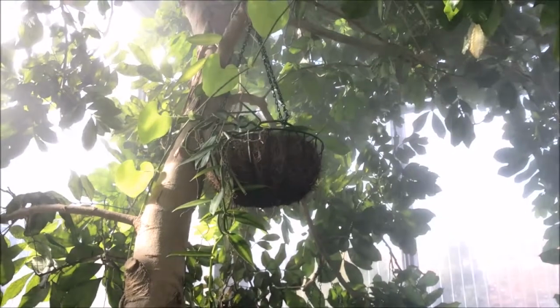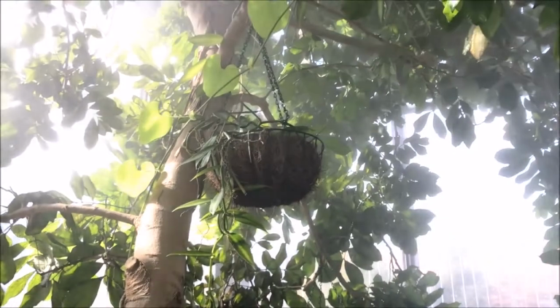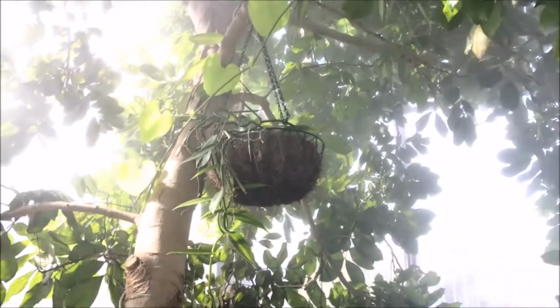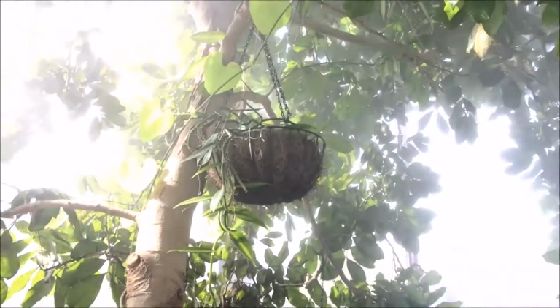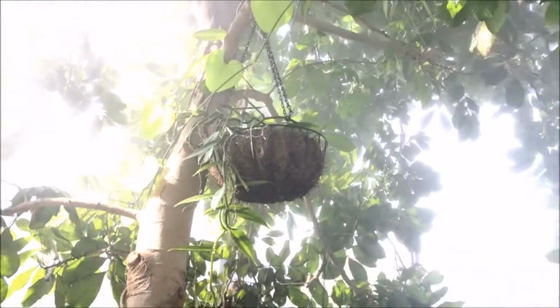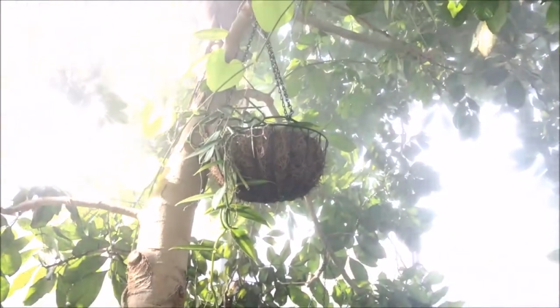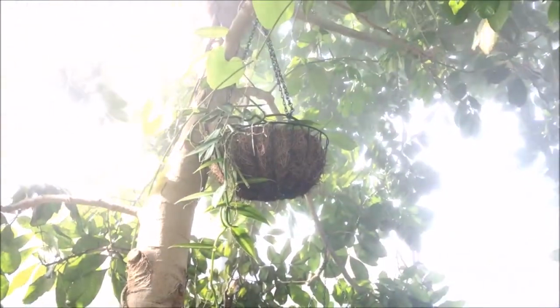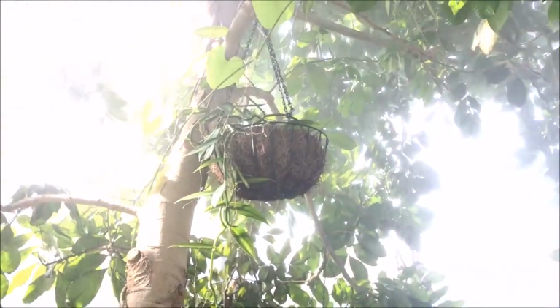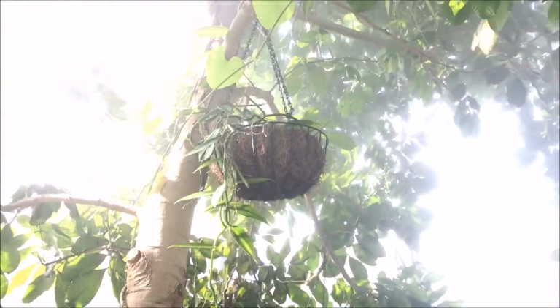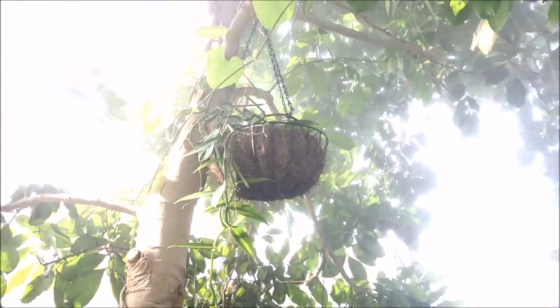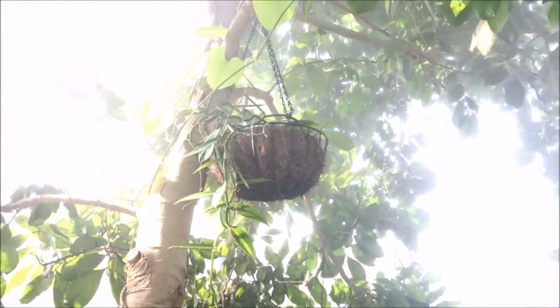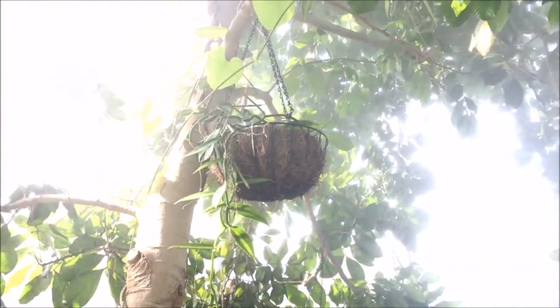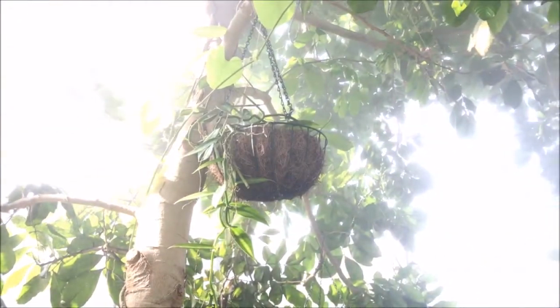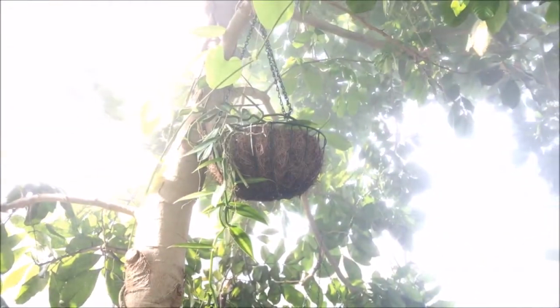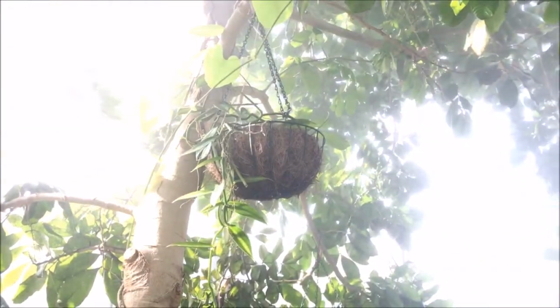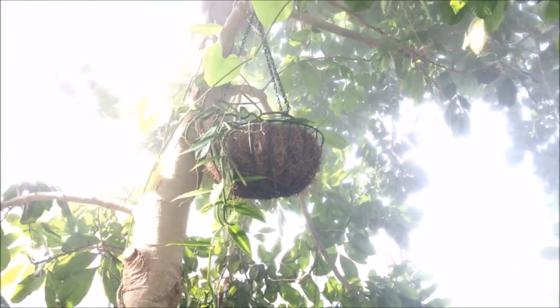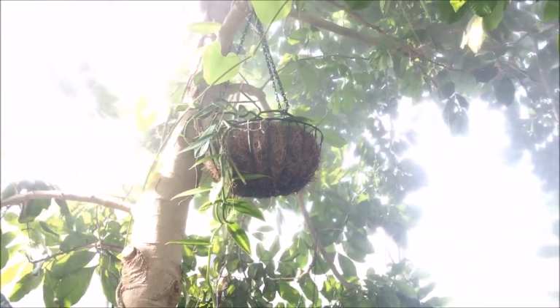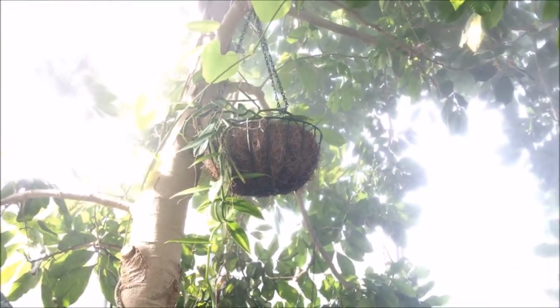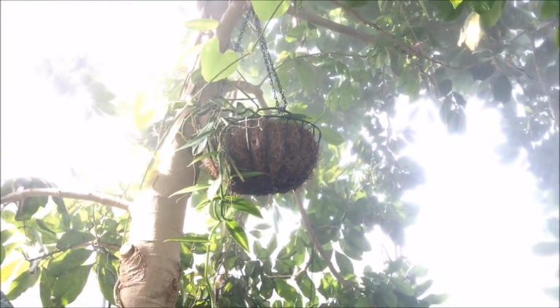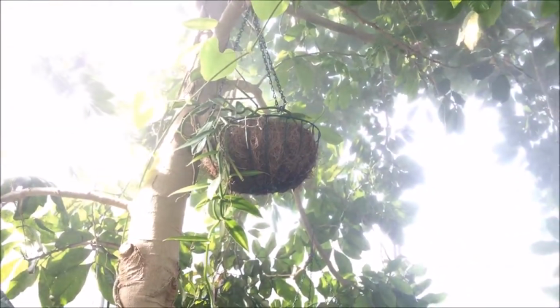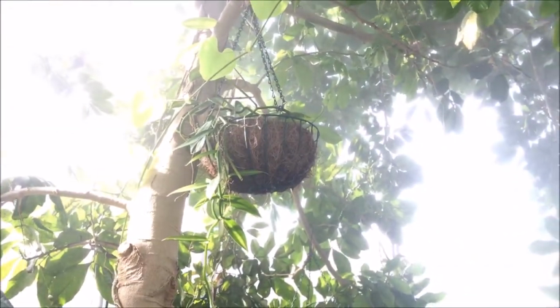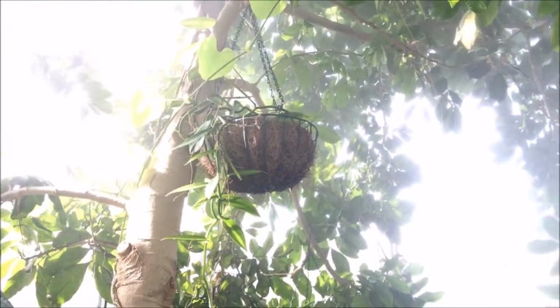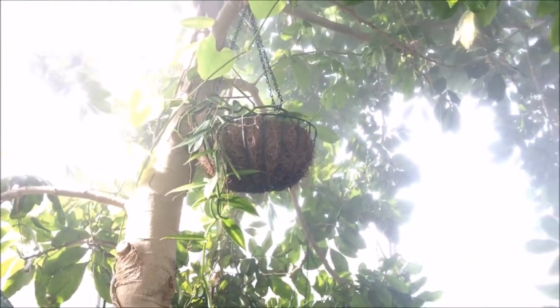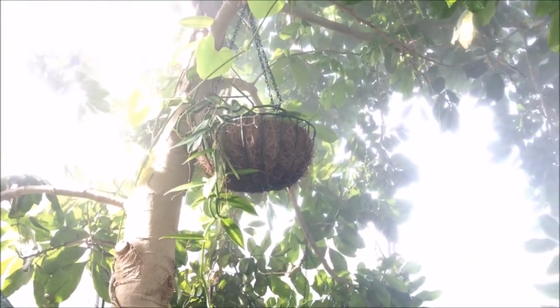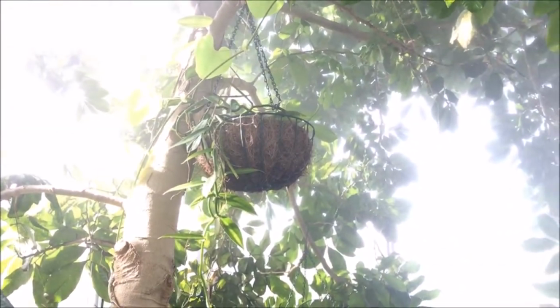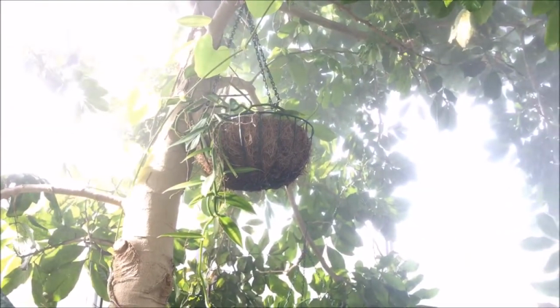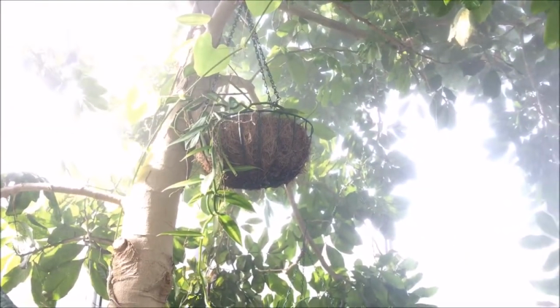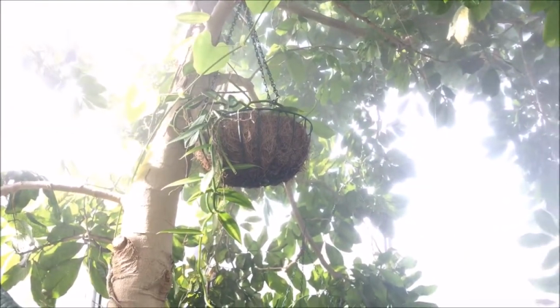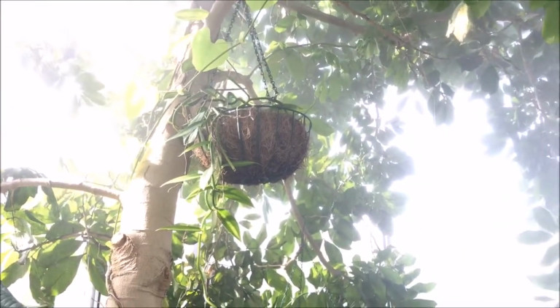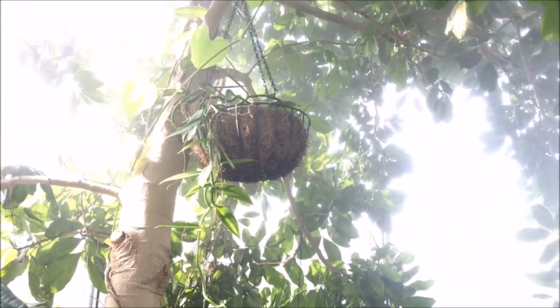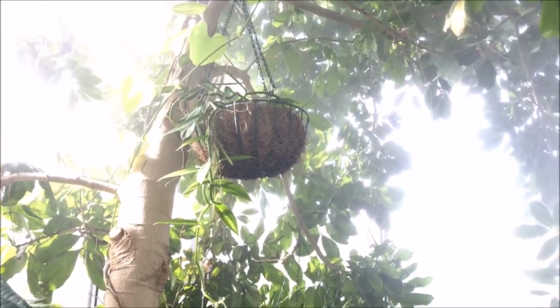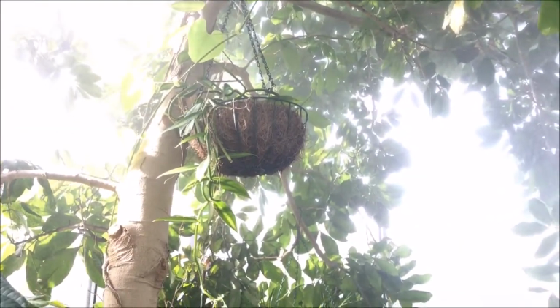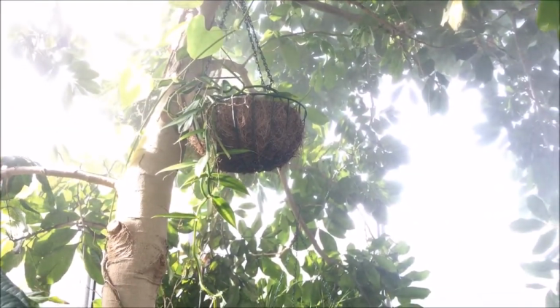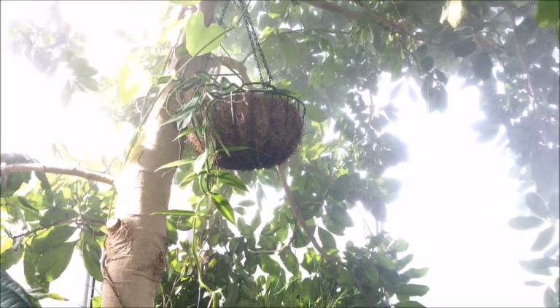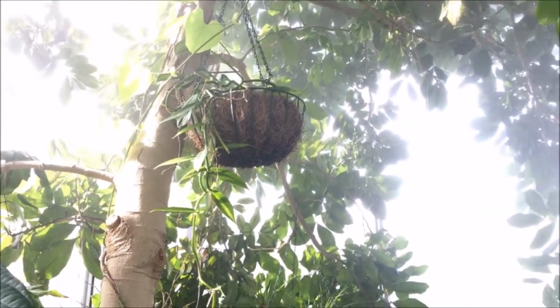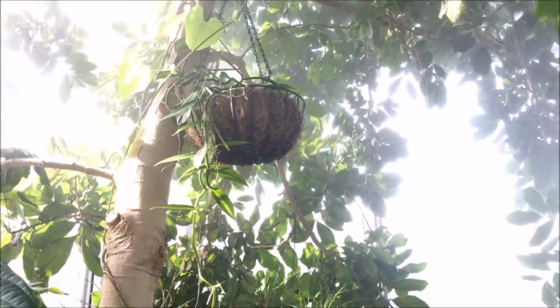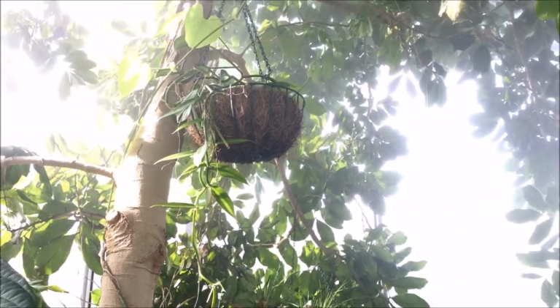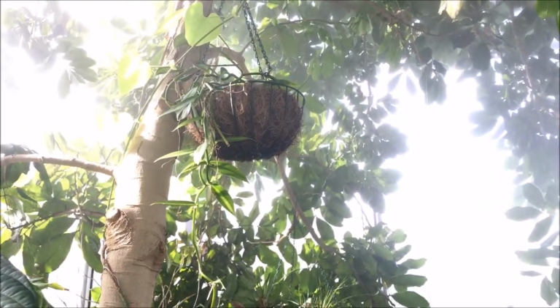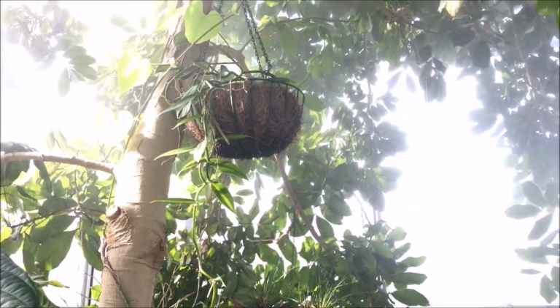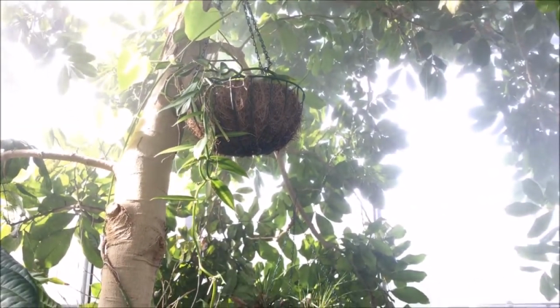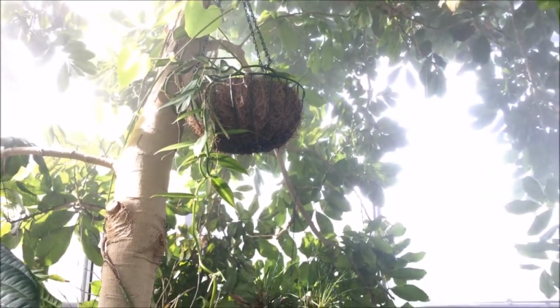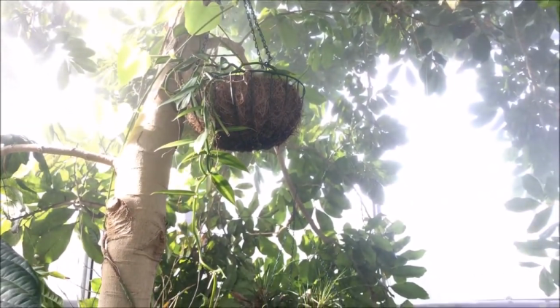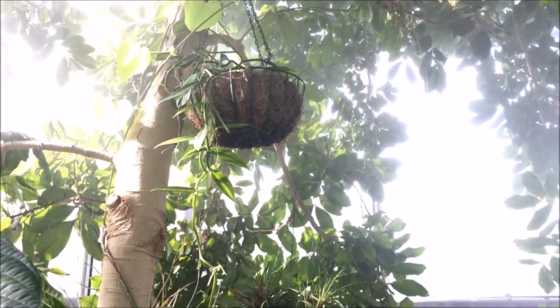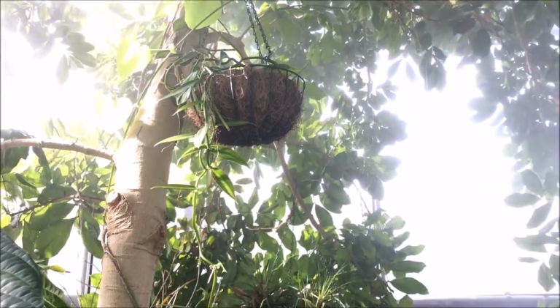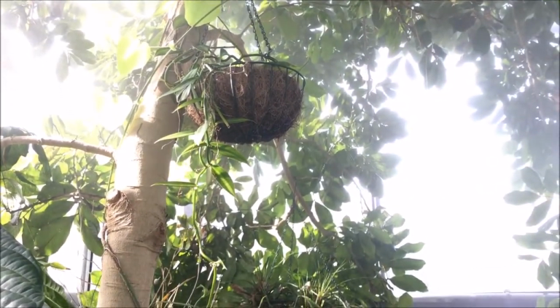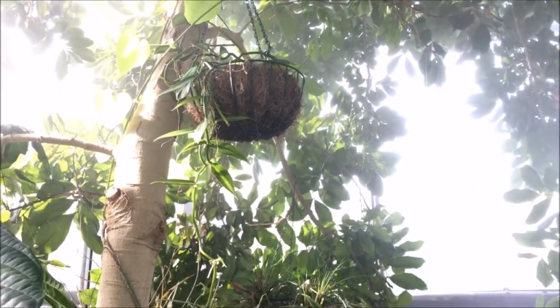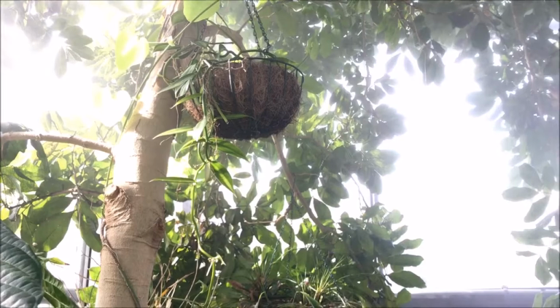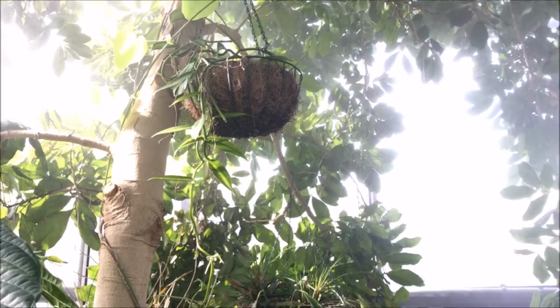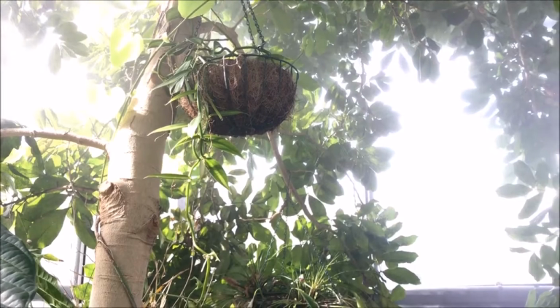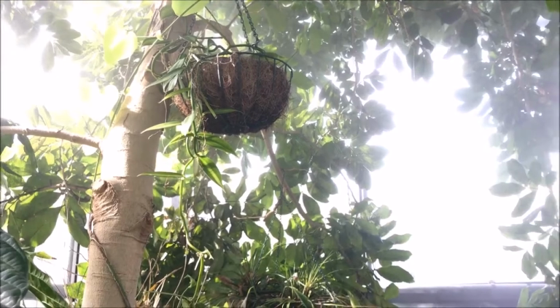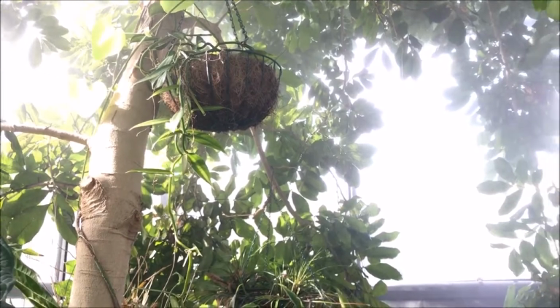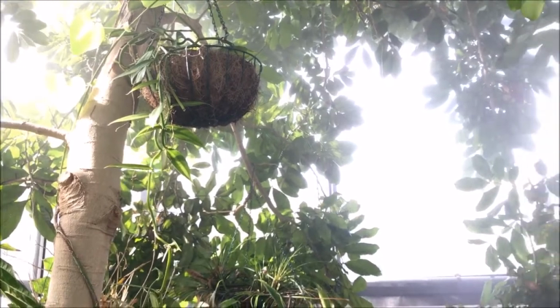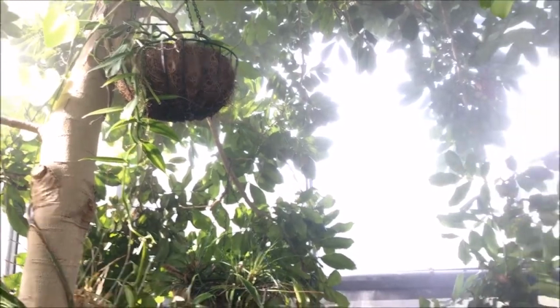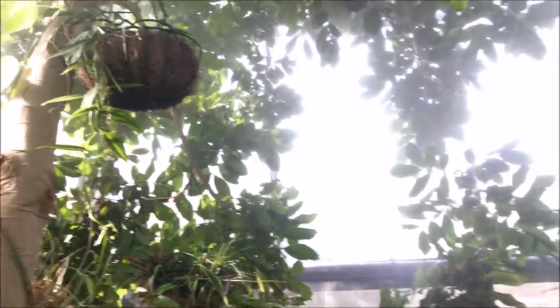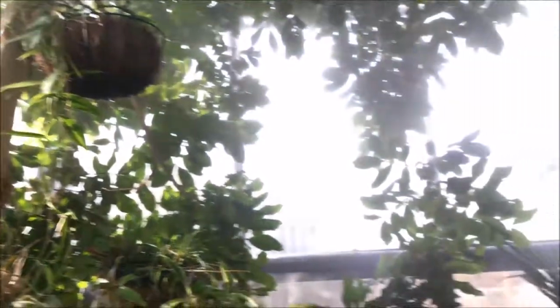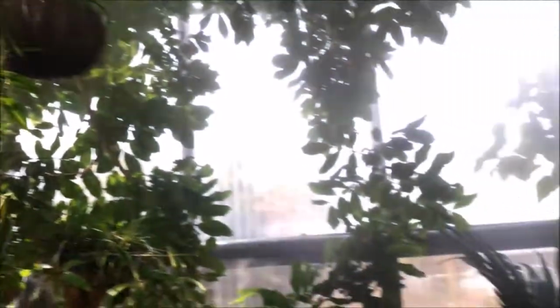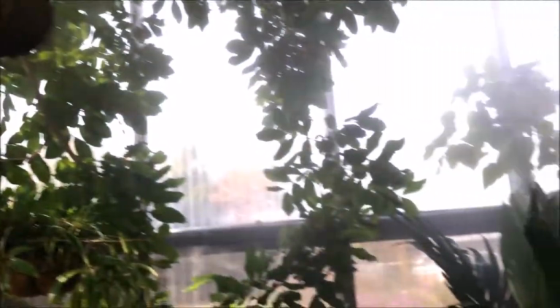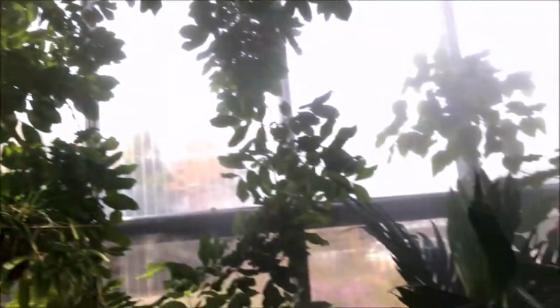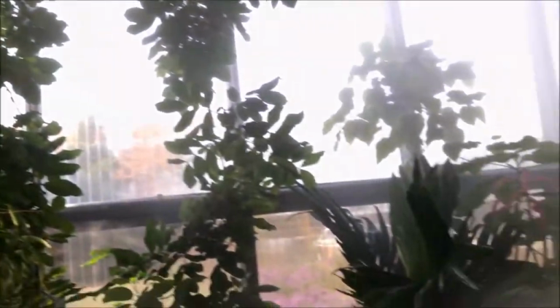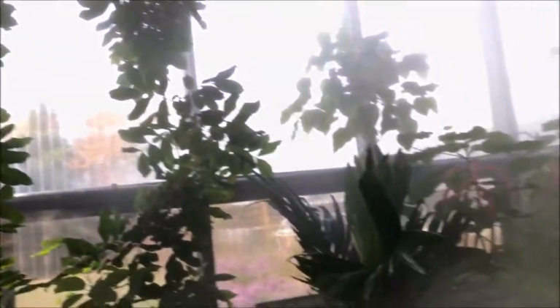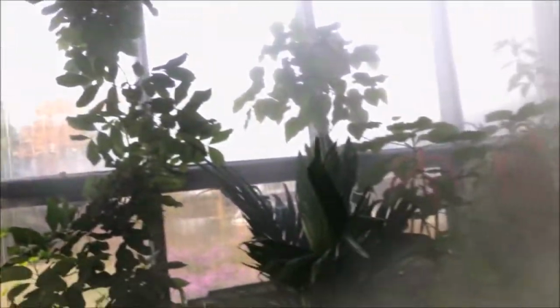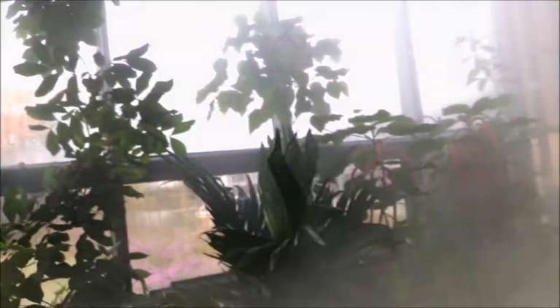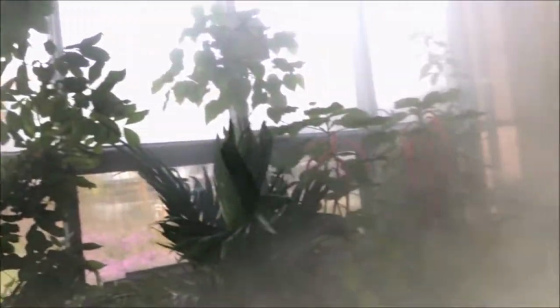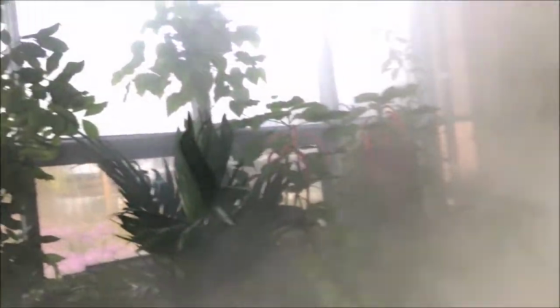That's a vanilla vine as you can see there. They hang on a tree inside the greenhouse.